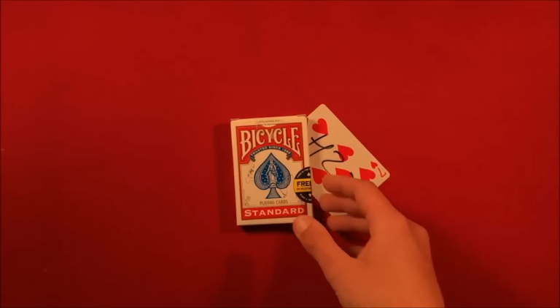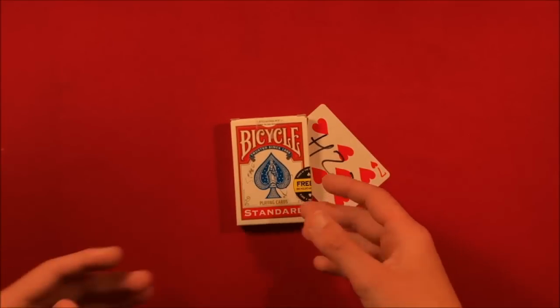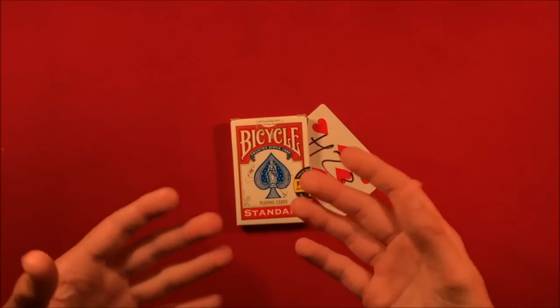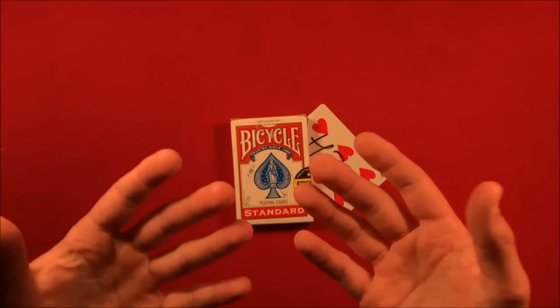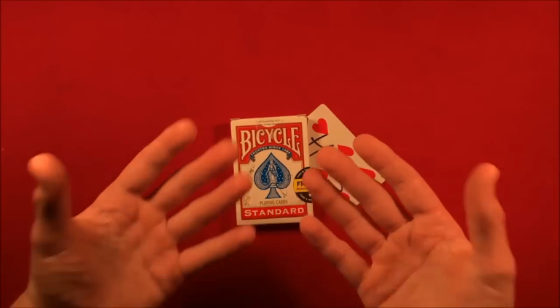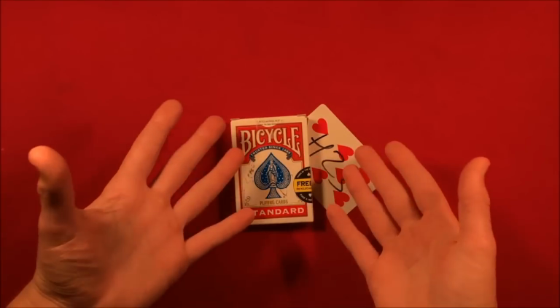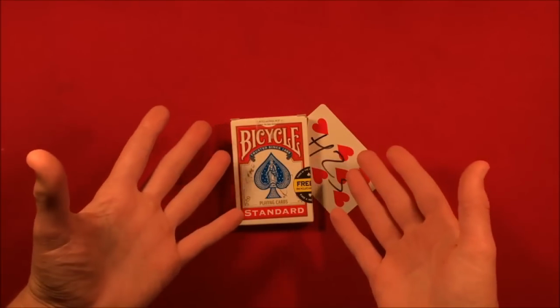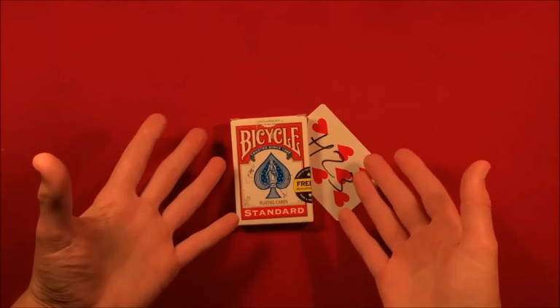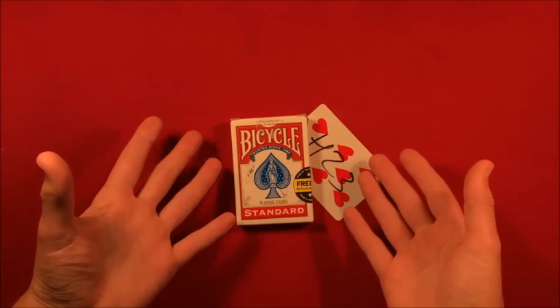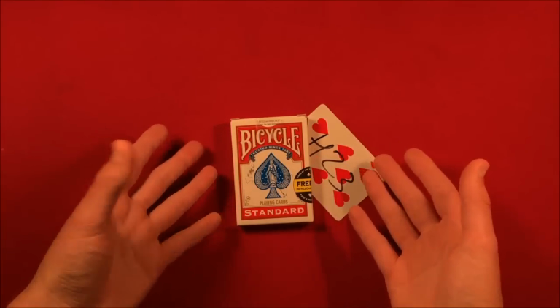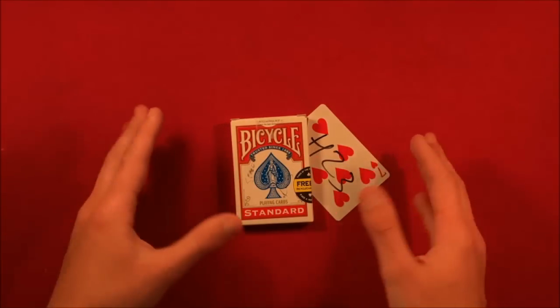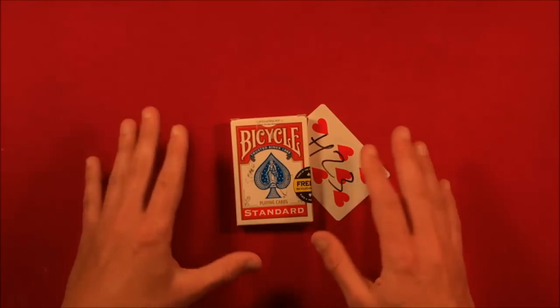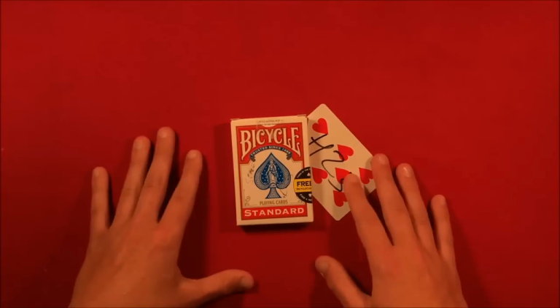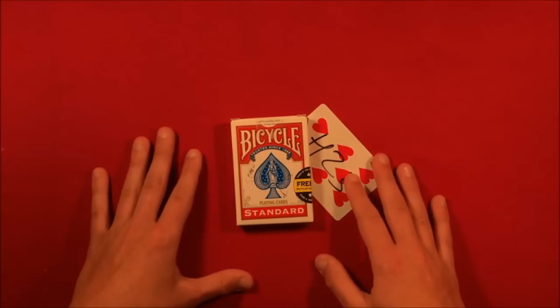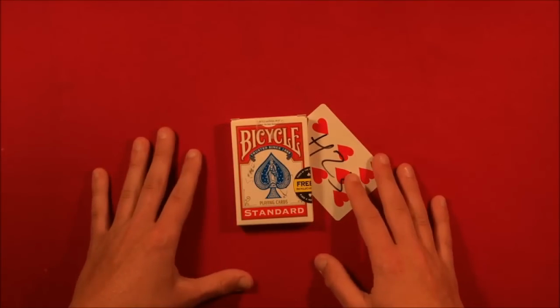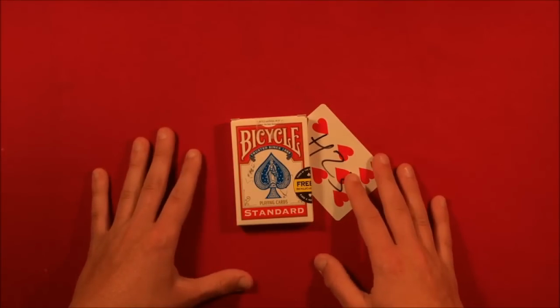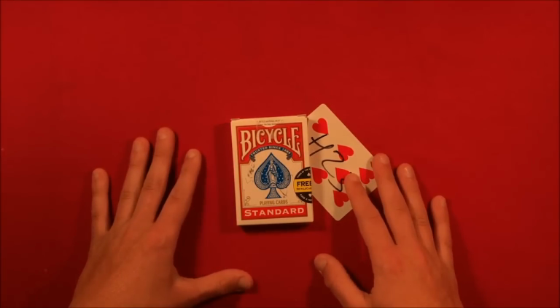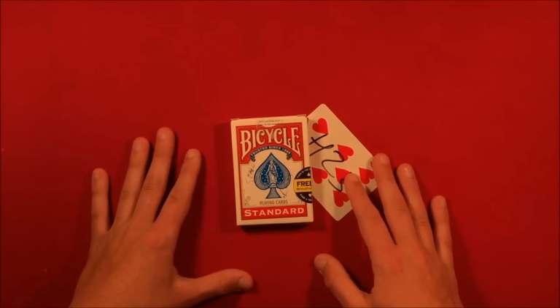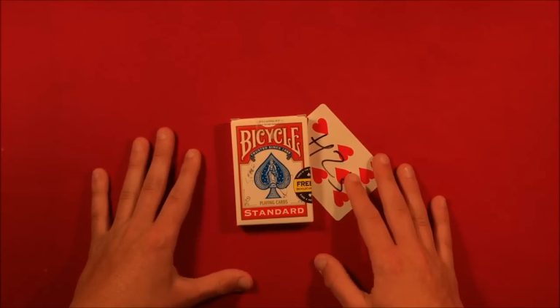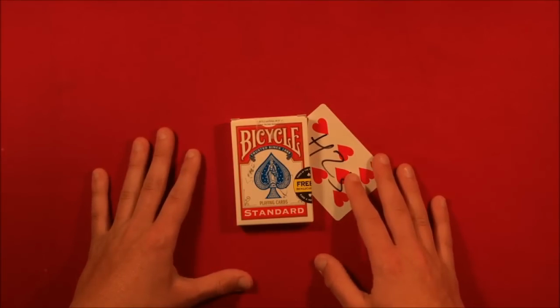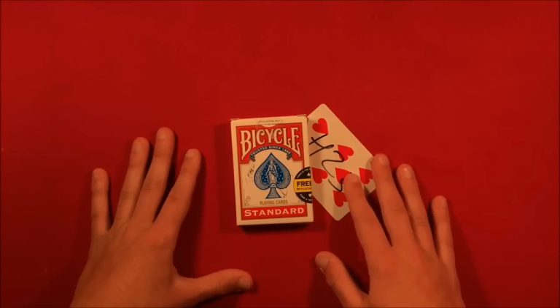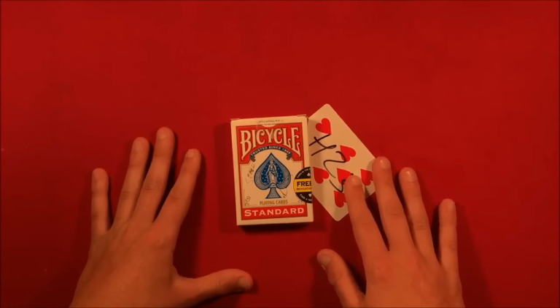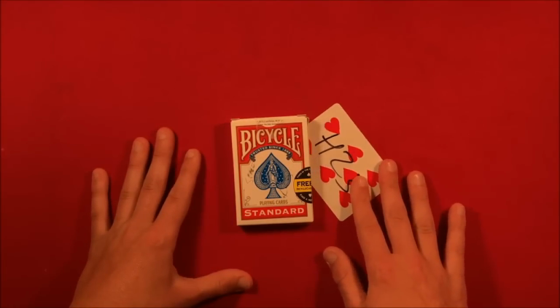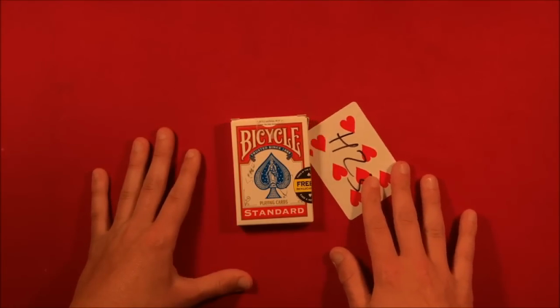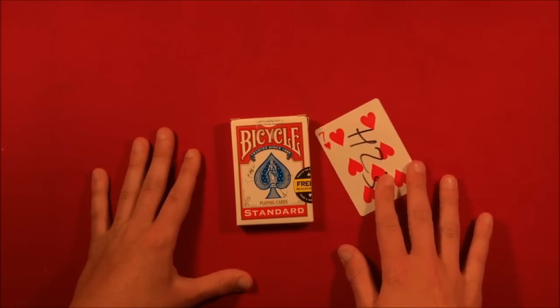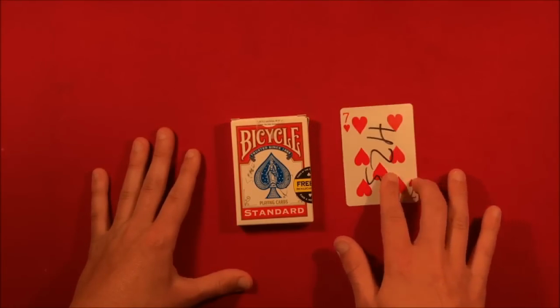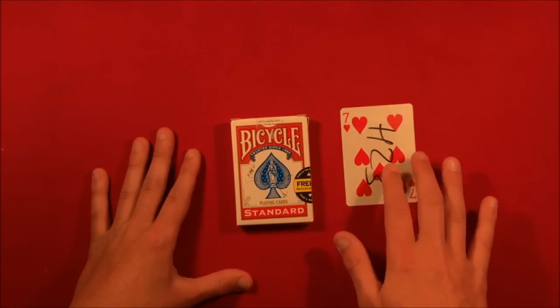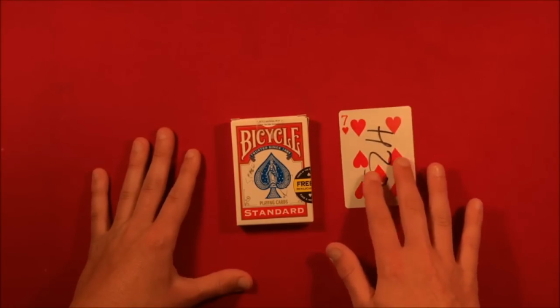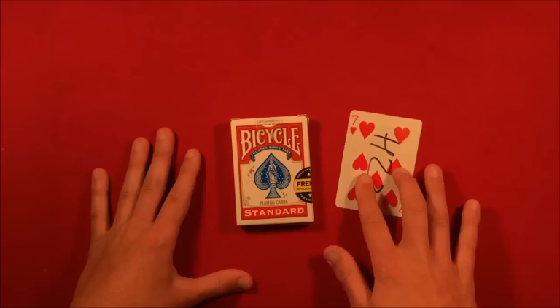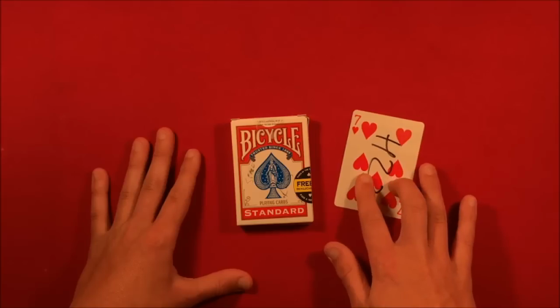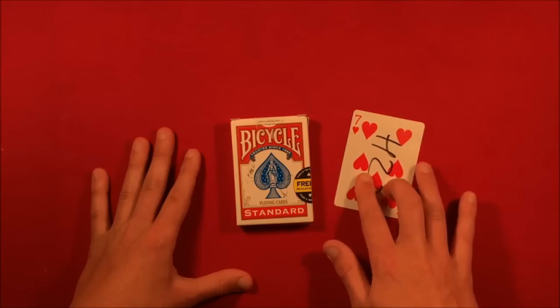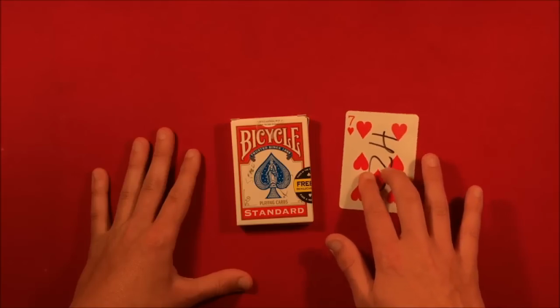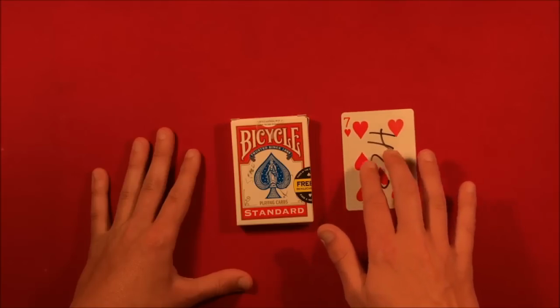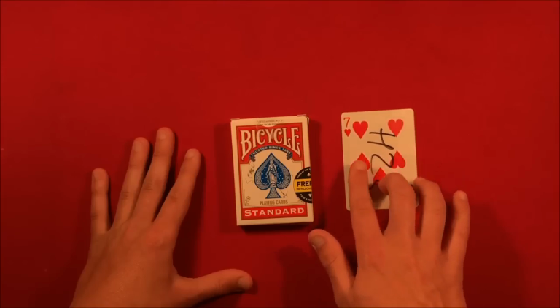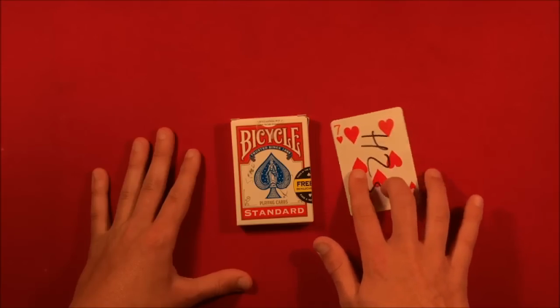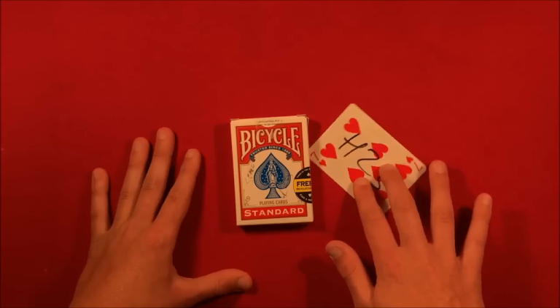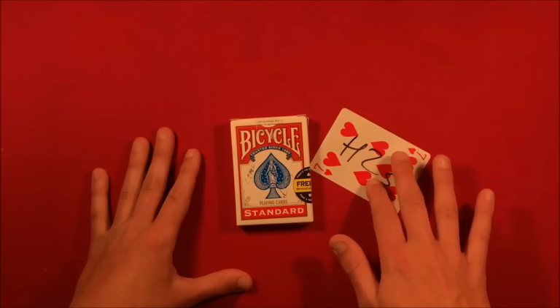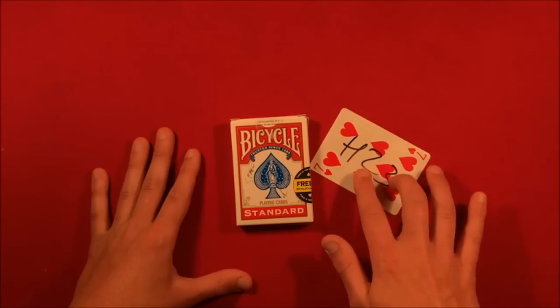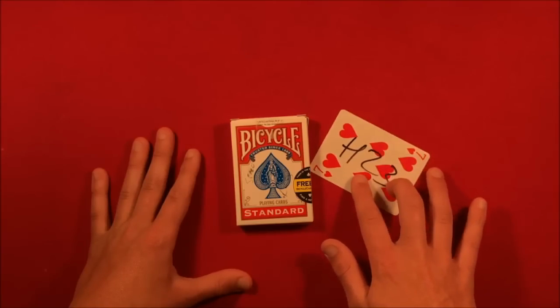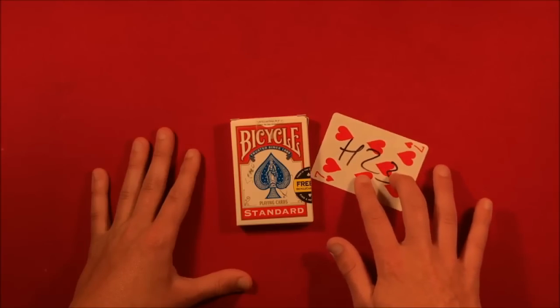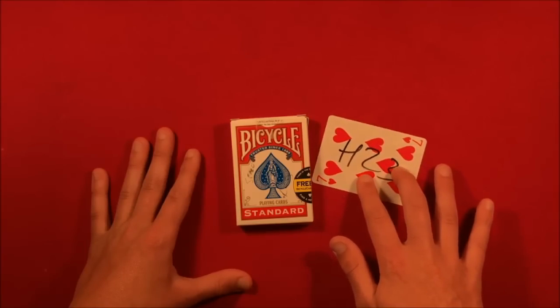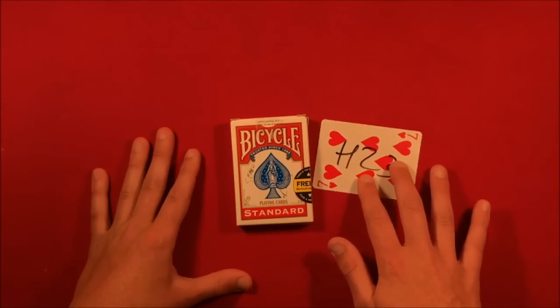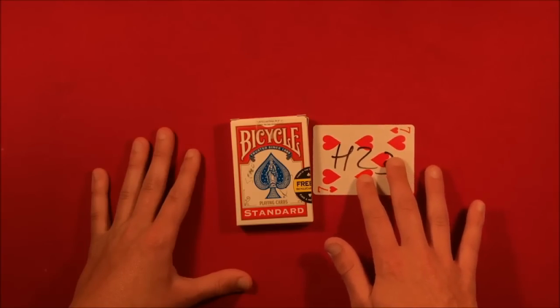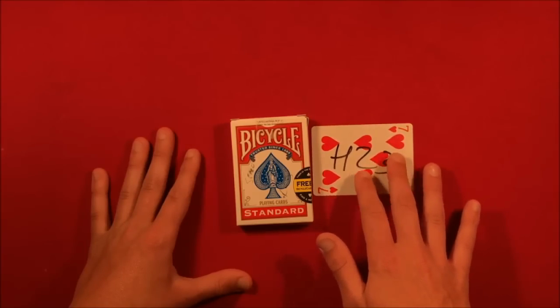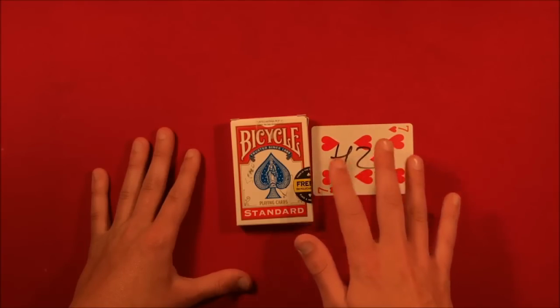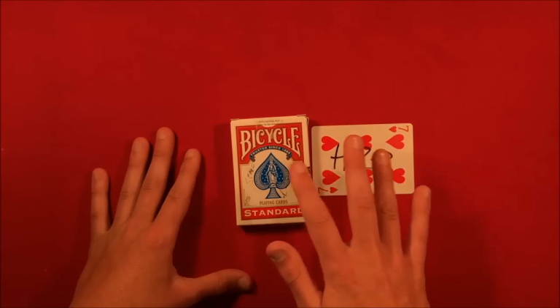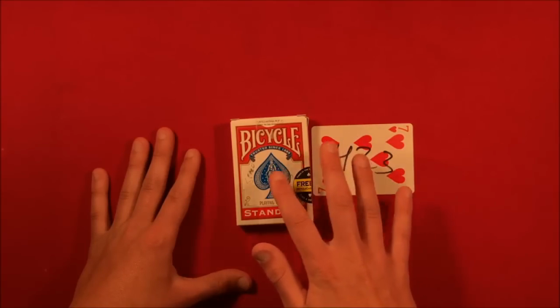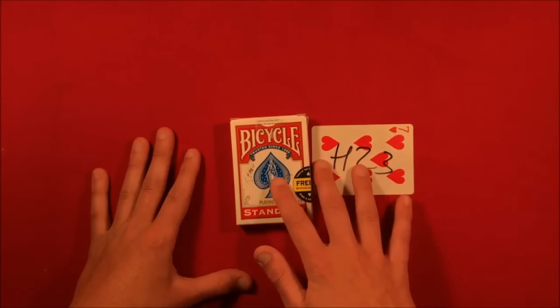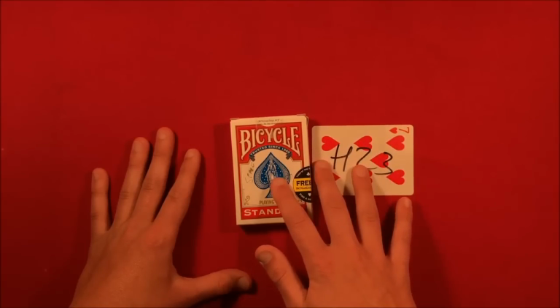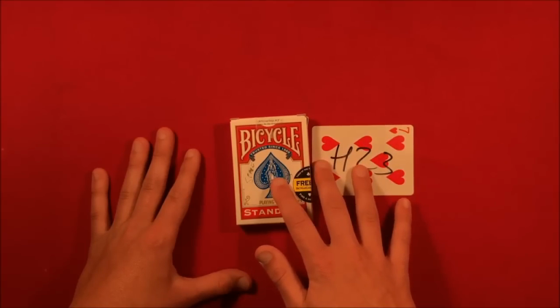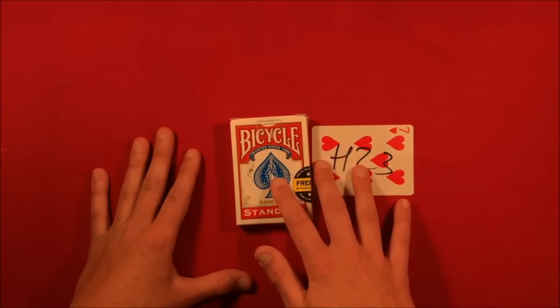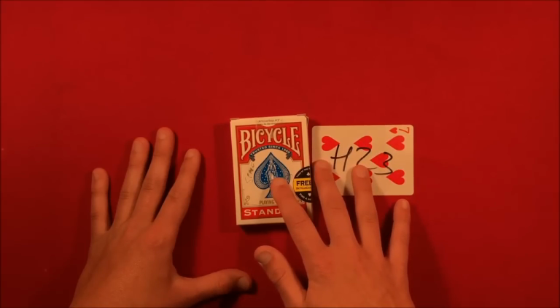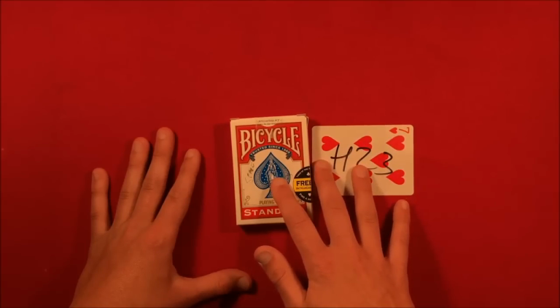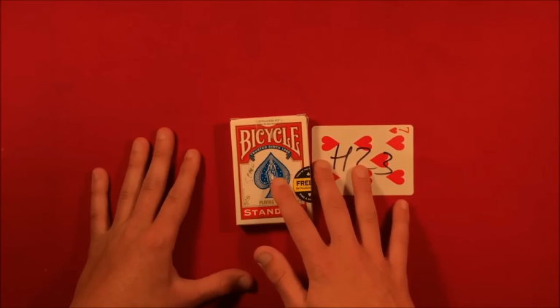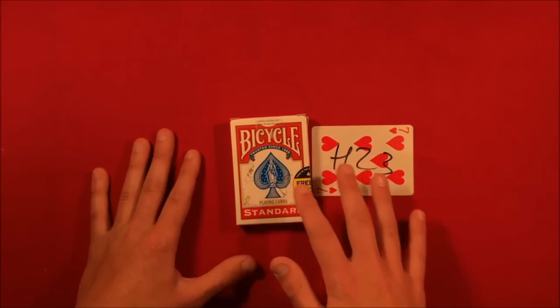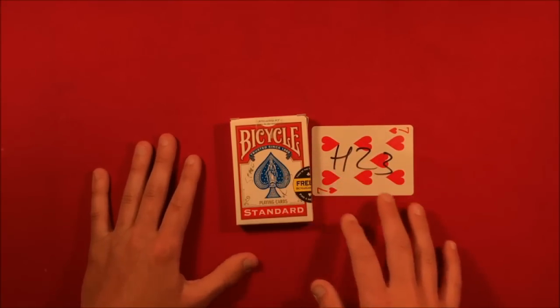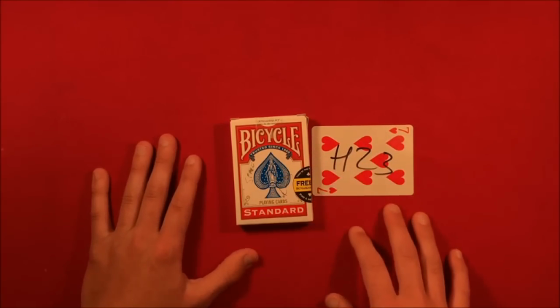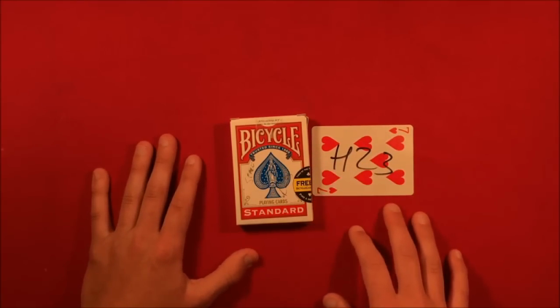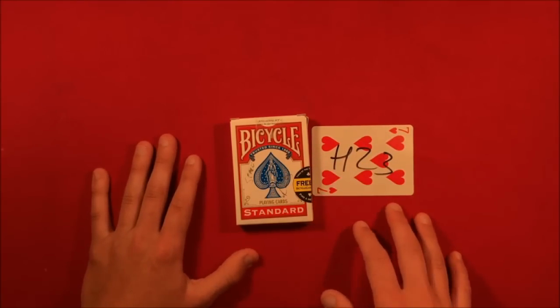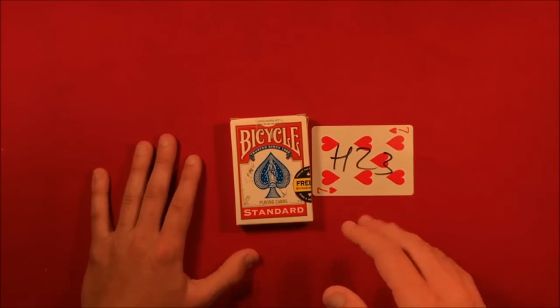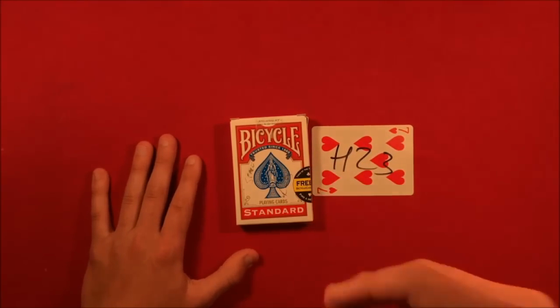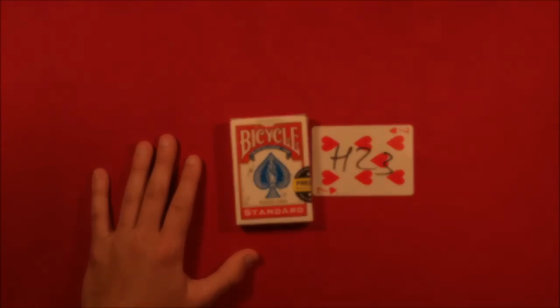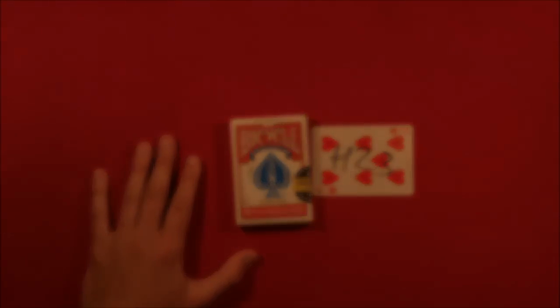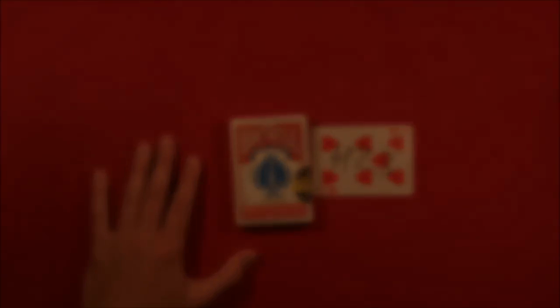One more time: the card is inside the box, goes inside your pocket, you come out empty-handed, quickly grab that card, show it to the spectator, and show them the box is still closed. That's the trick, guys. Don't forget to participate in the deck giveaway if you're interested. Anyway, hope you liked the video, and as always...